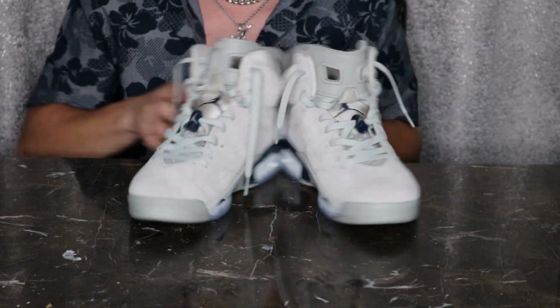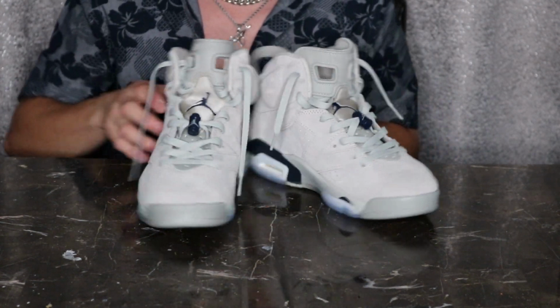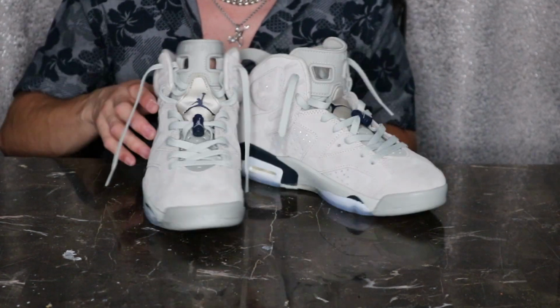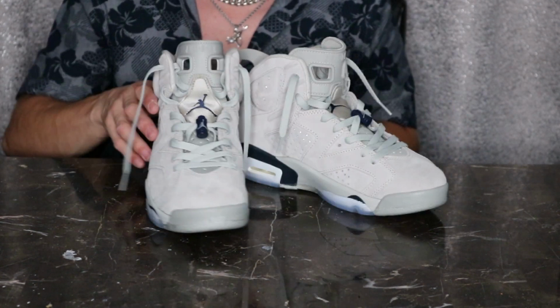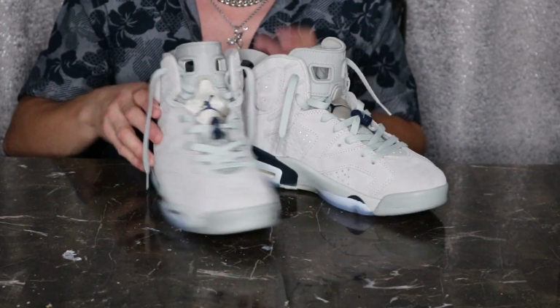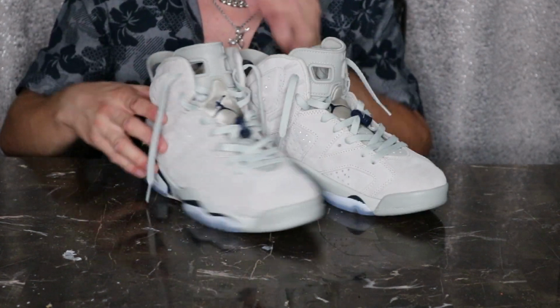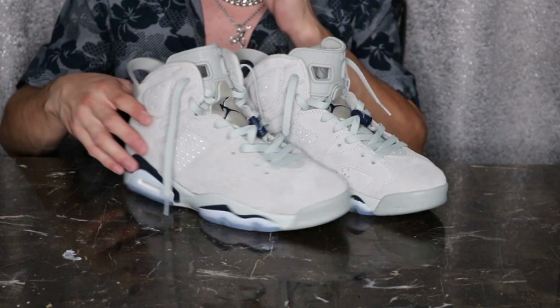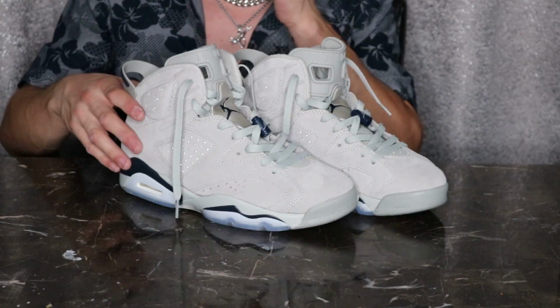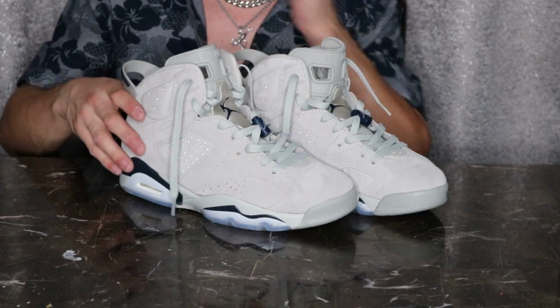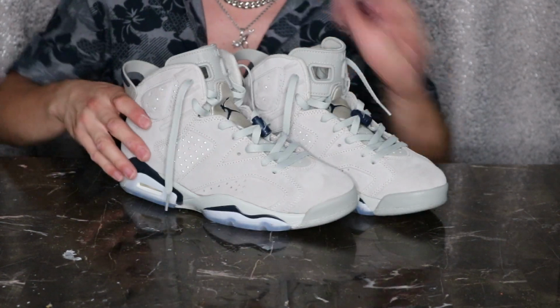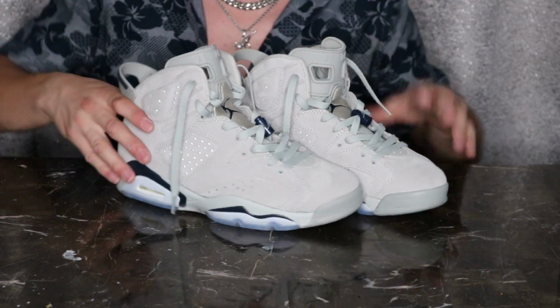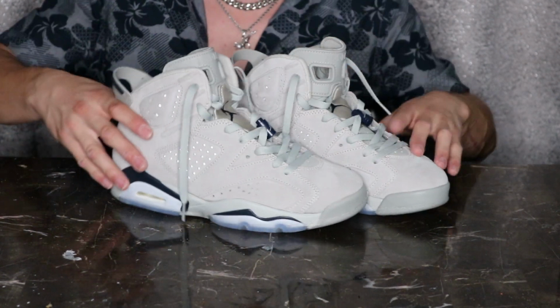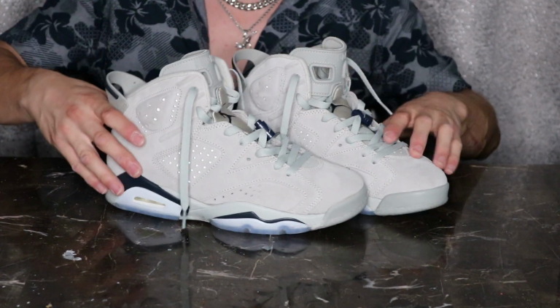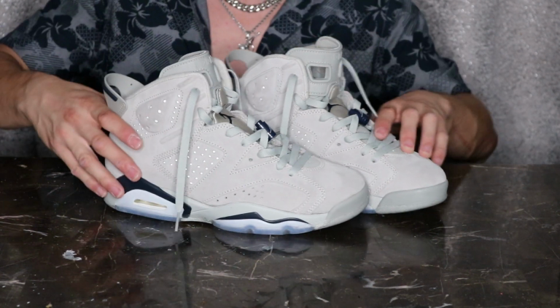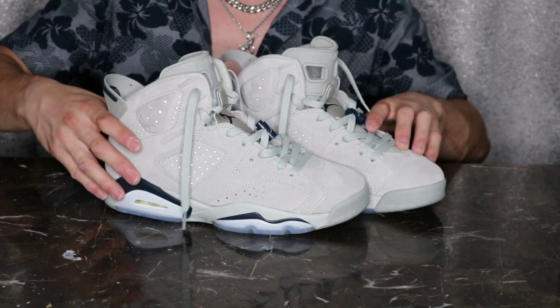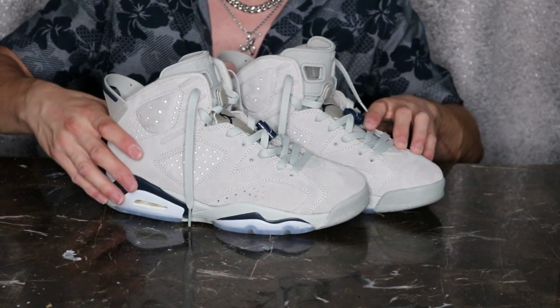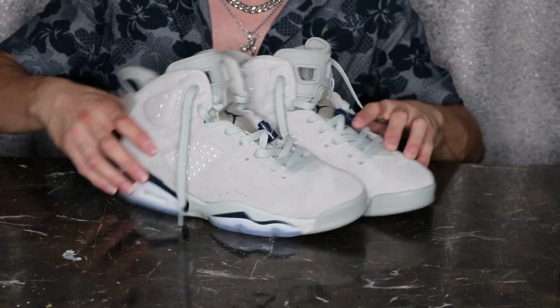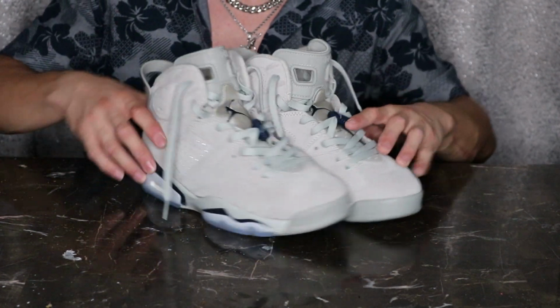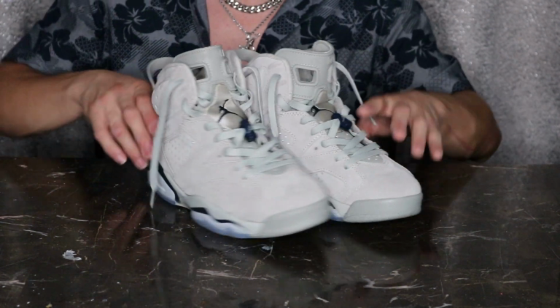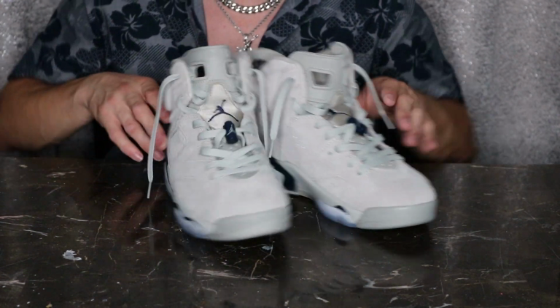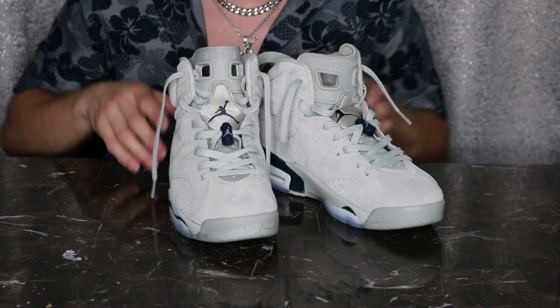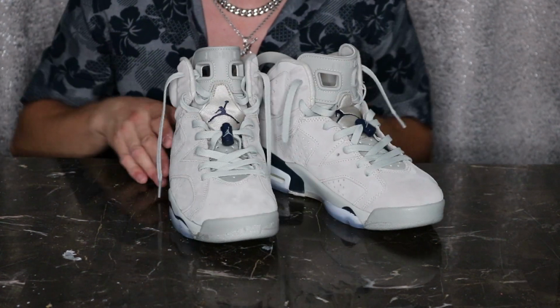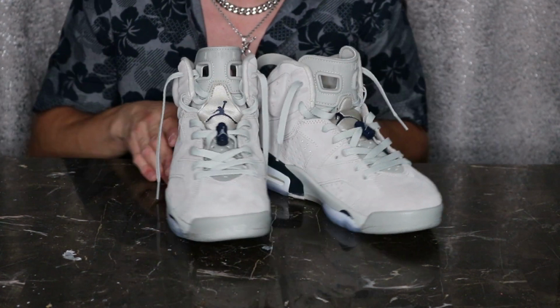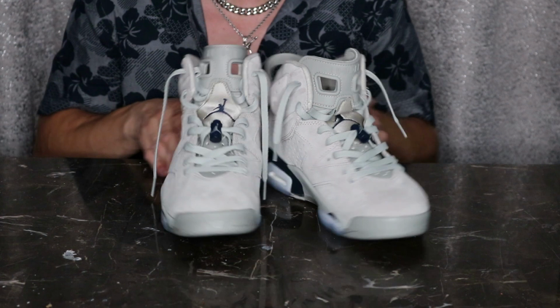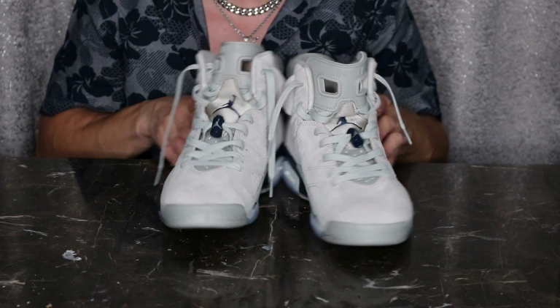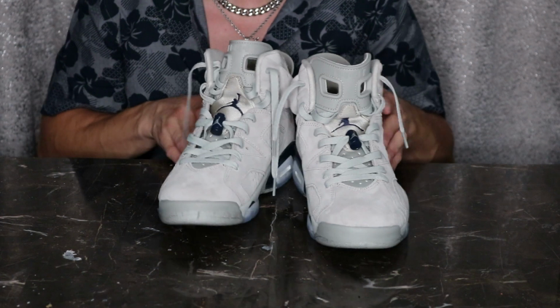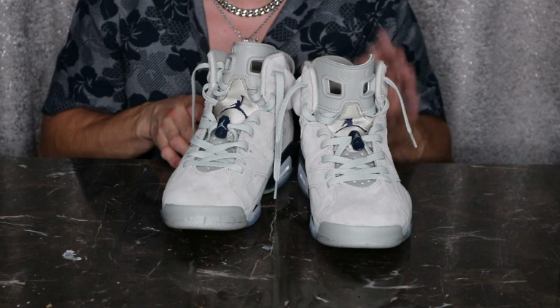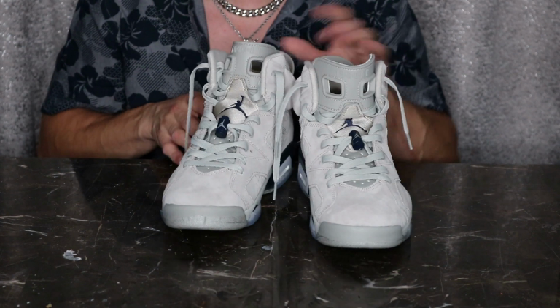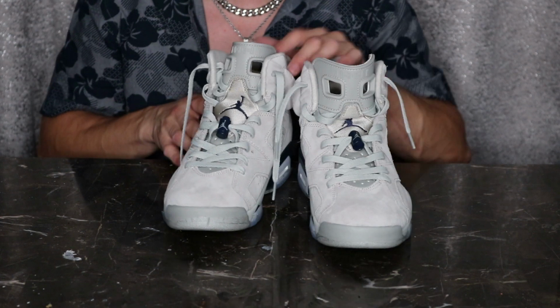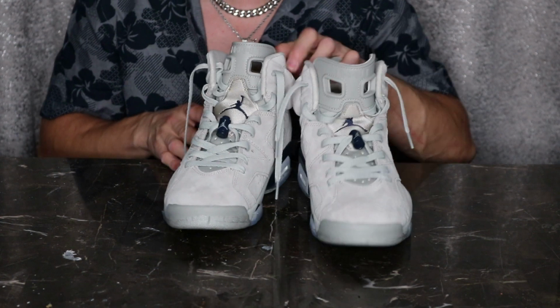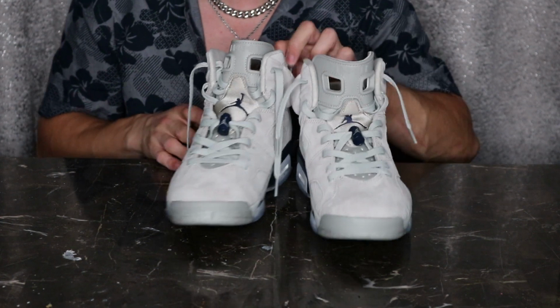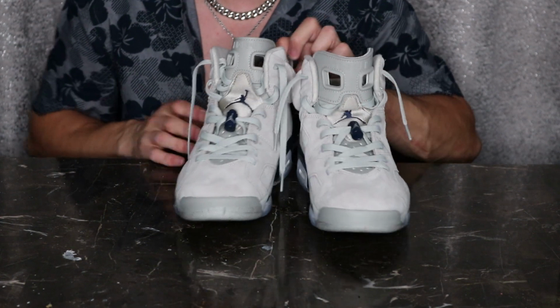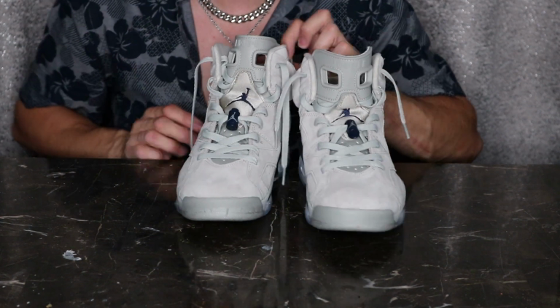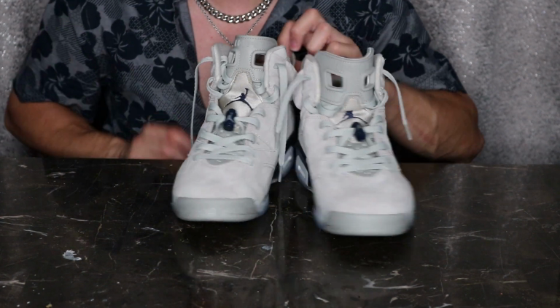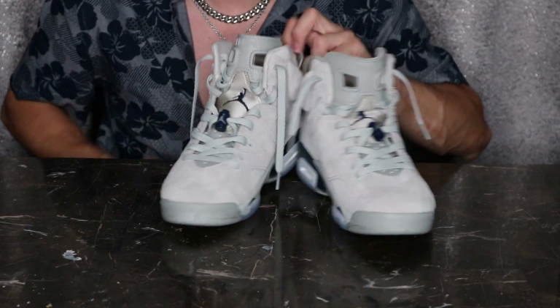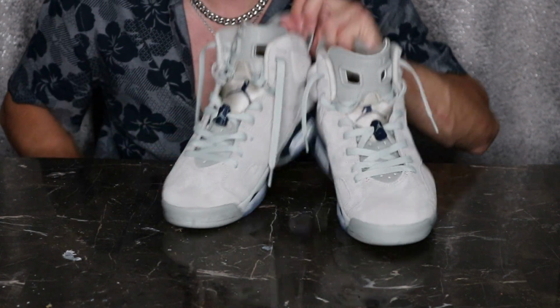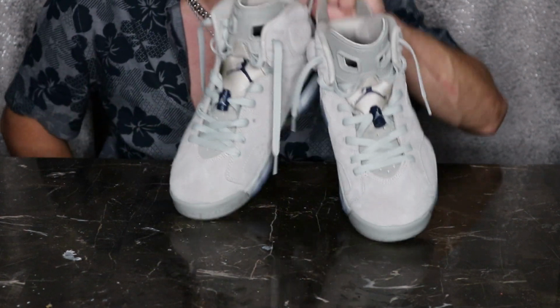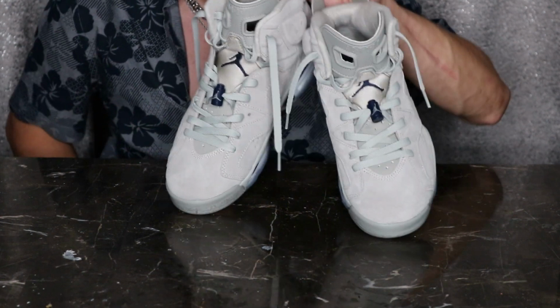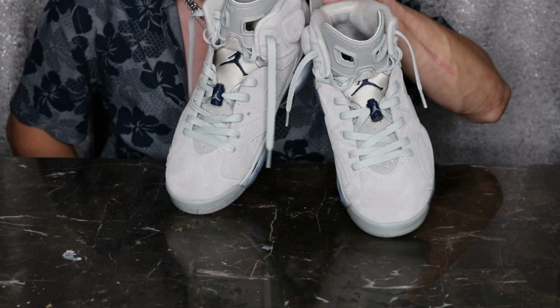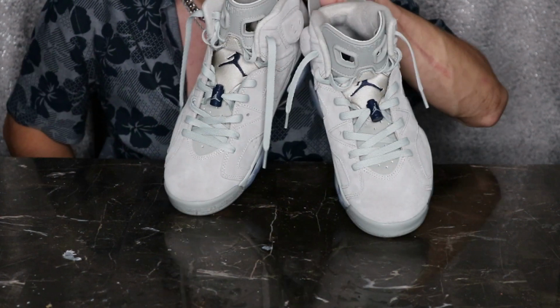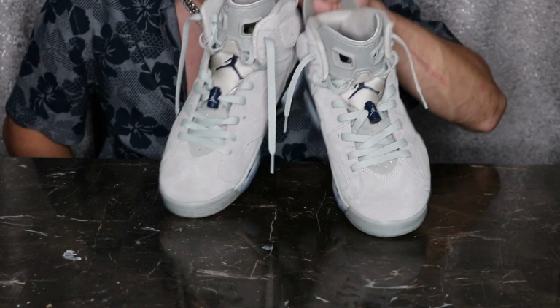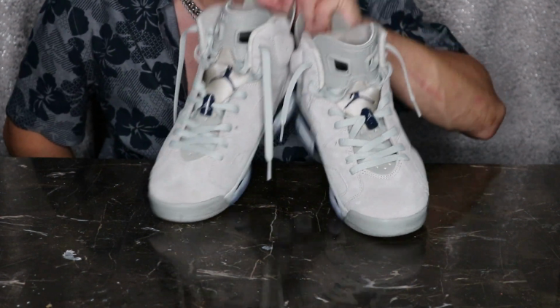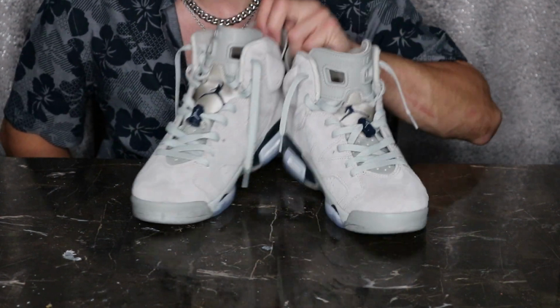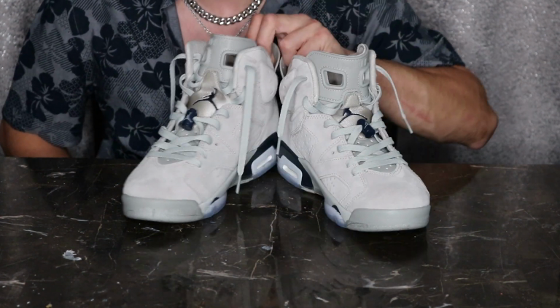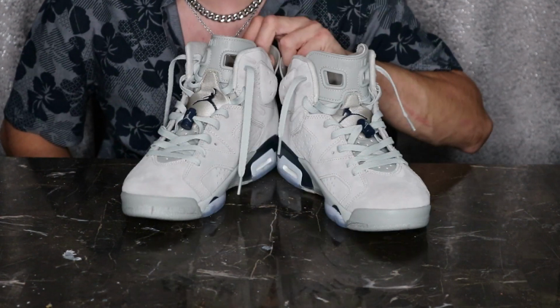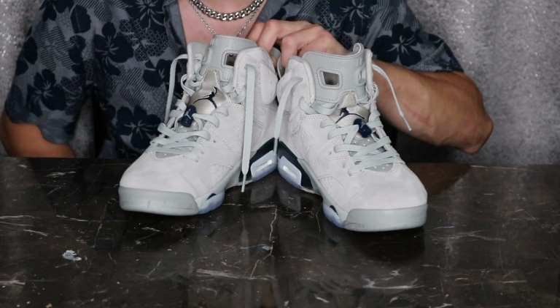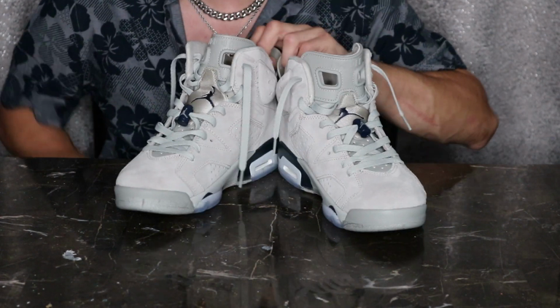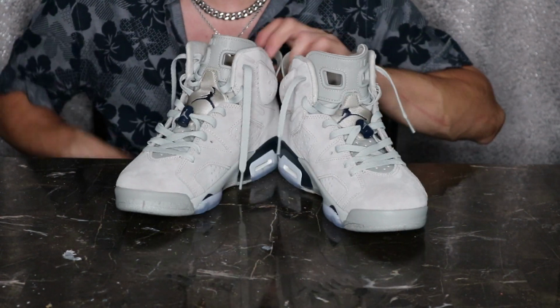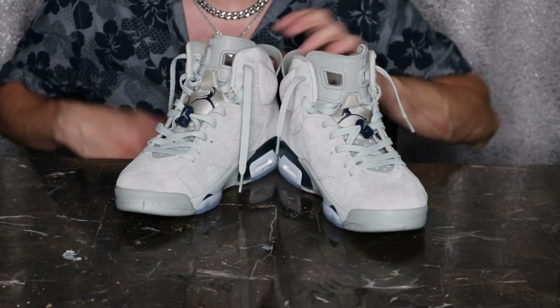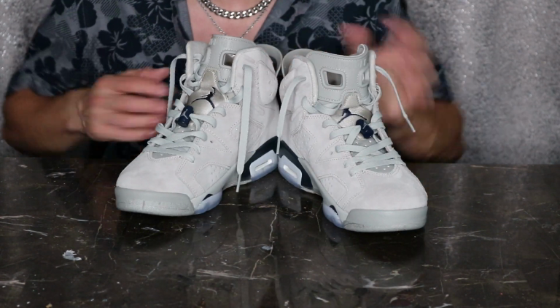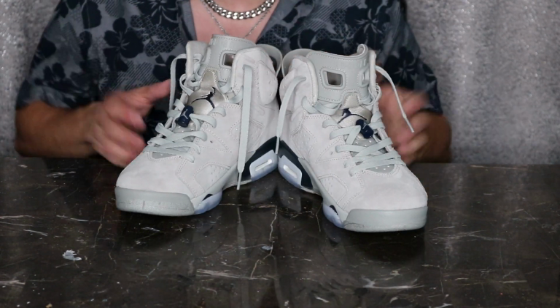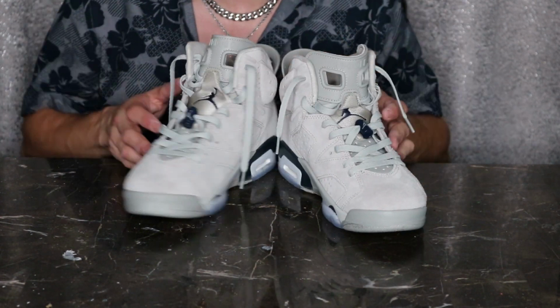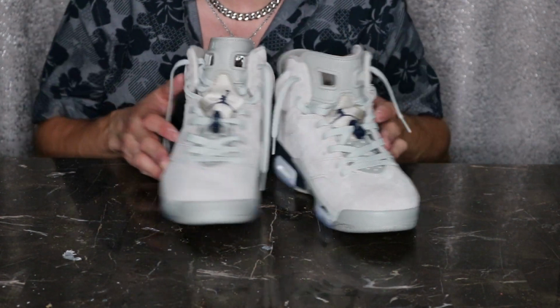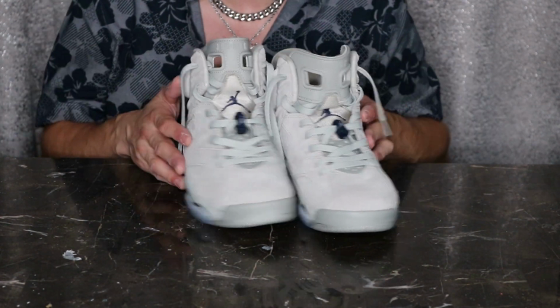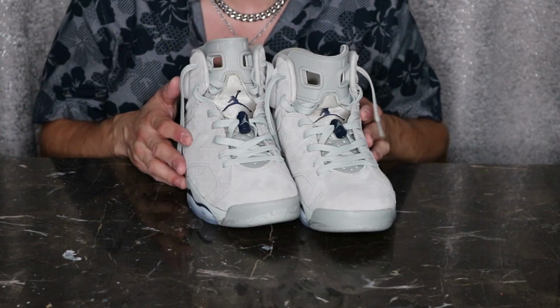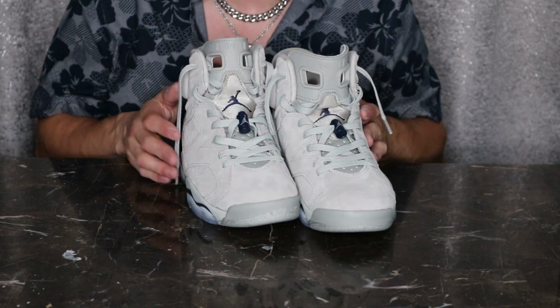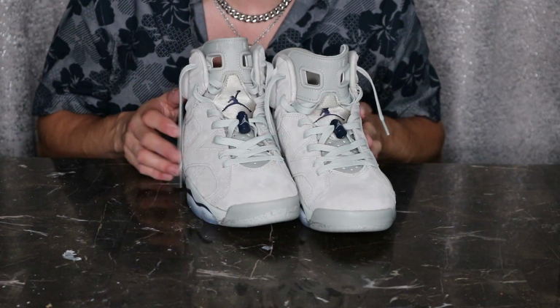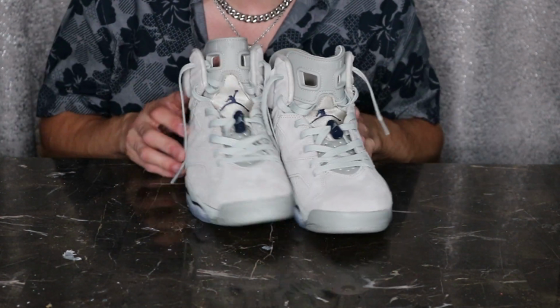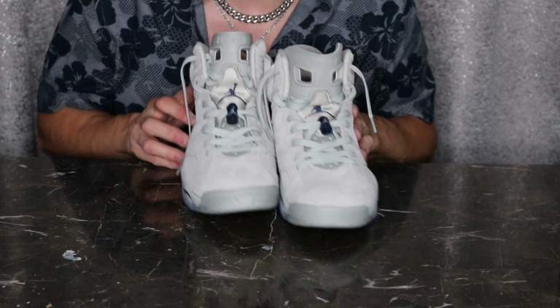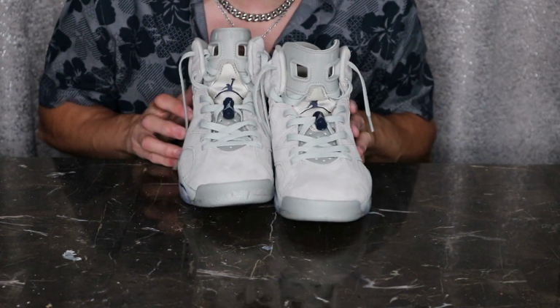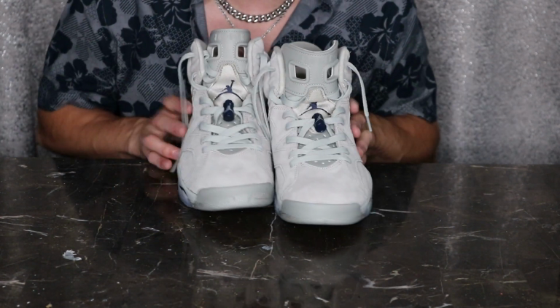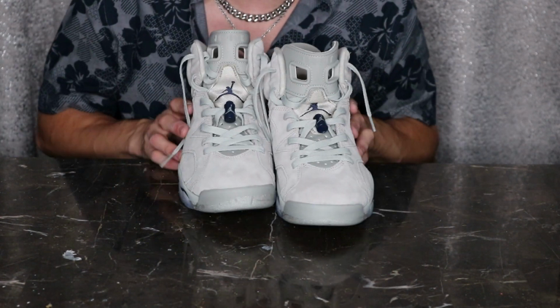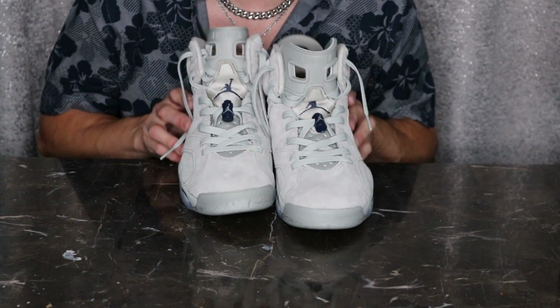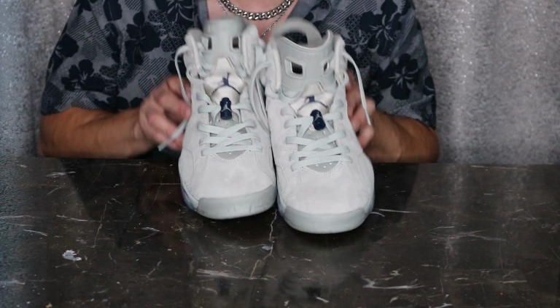Now I'm going to show you the shoe on feet — let's go outside.